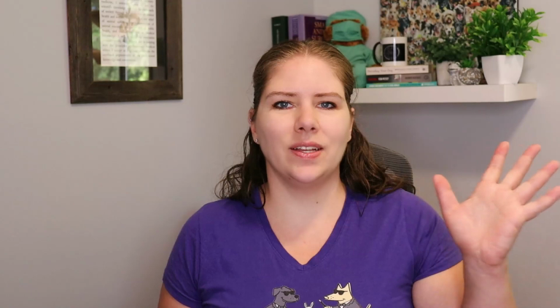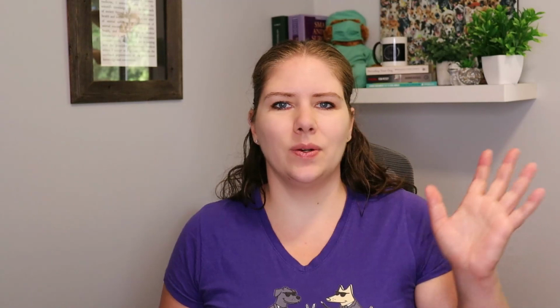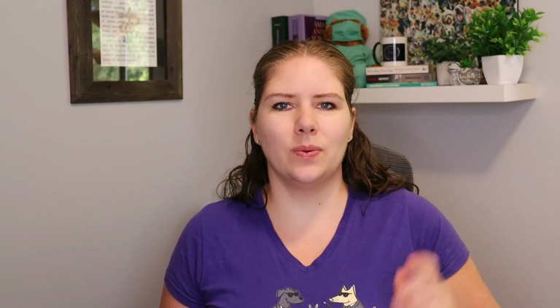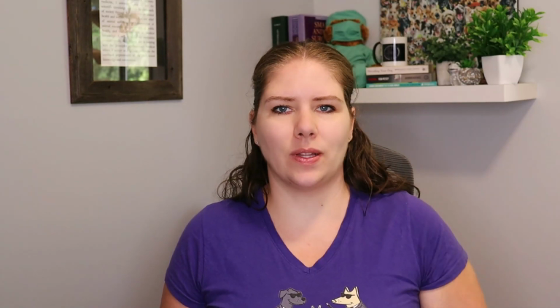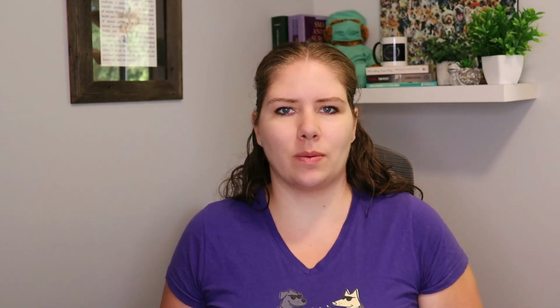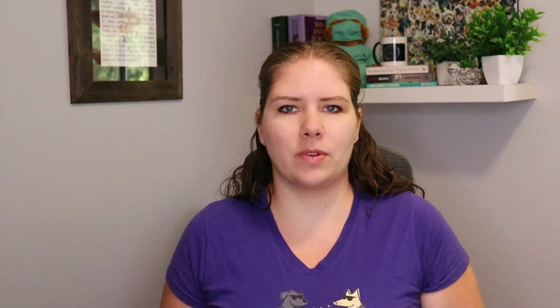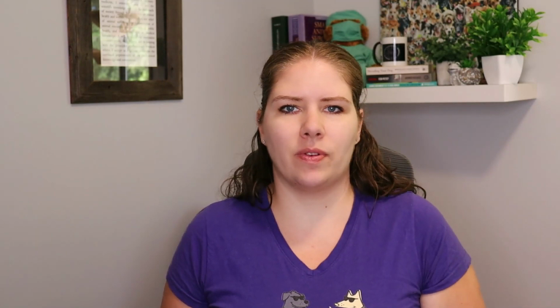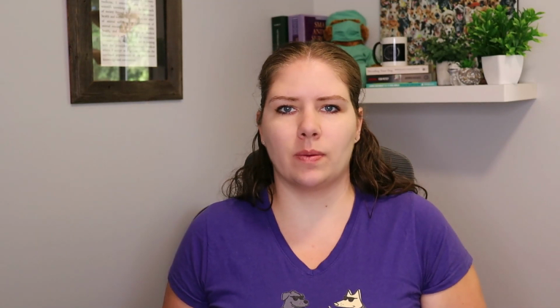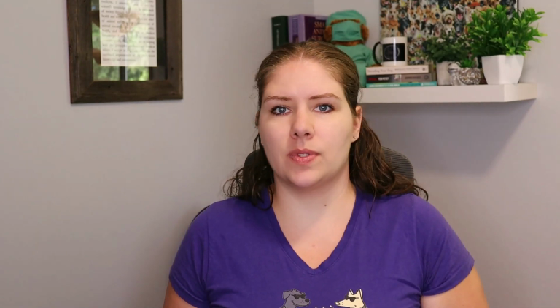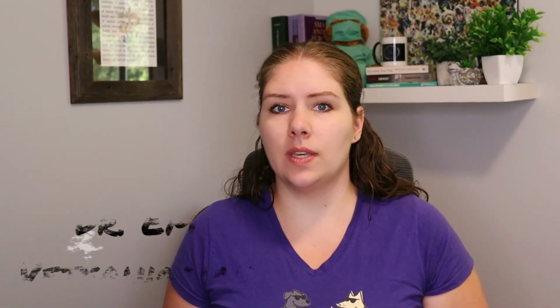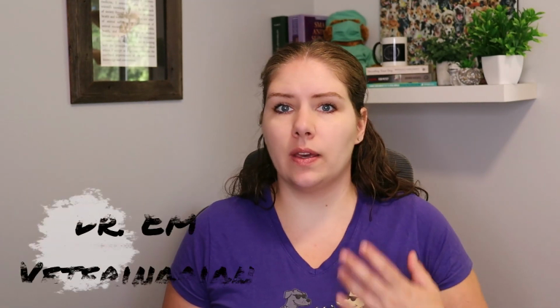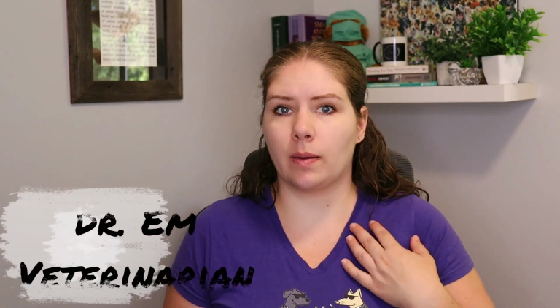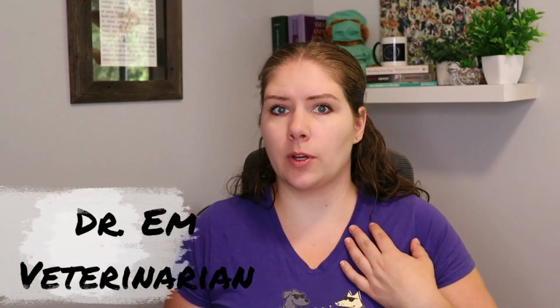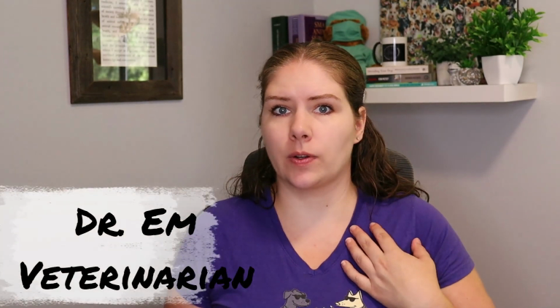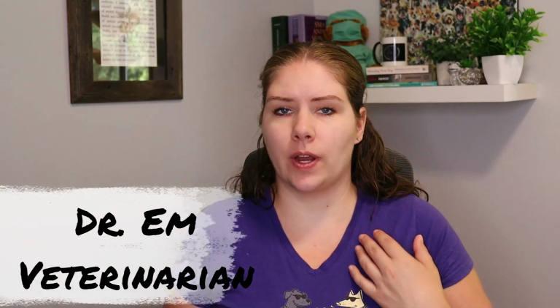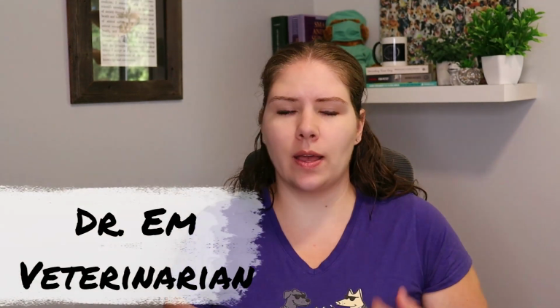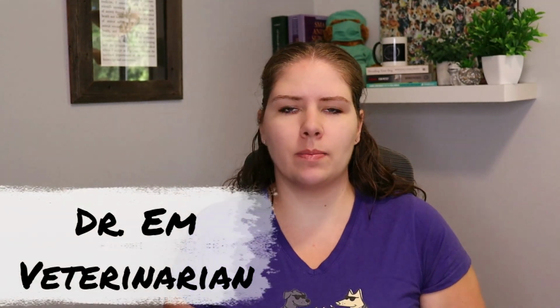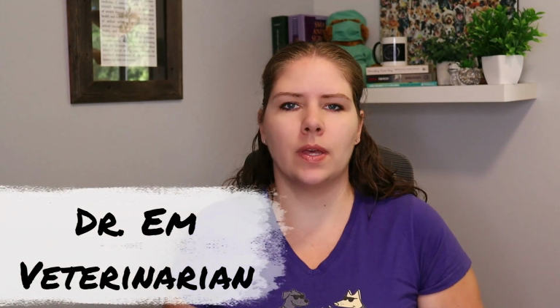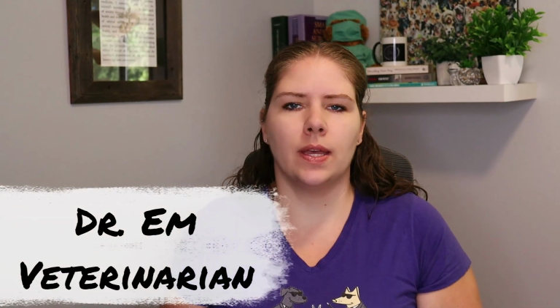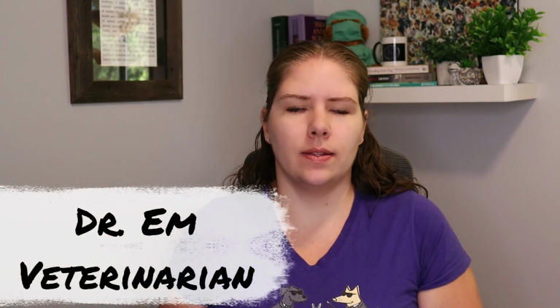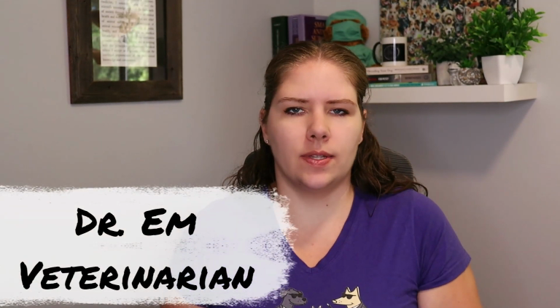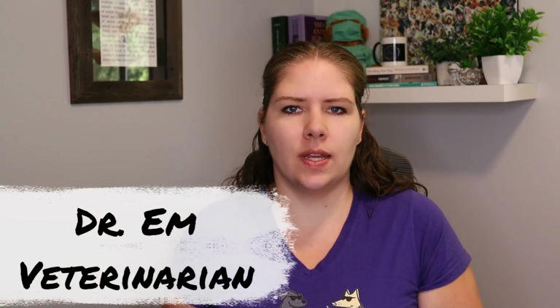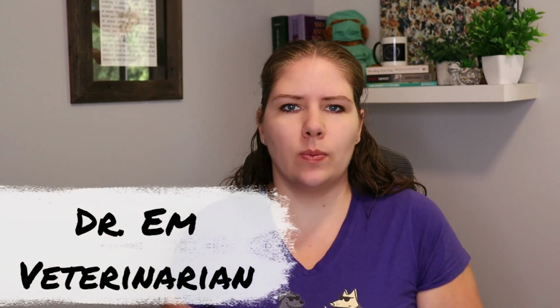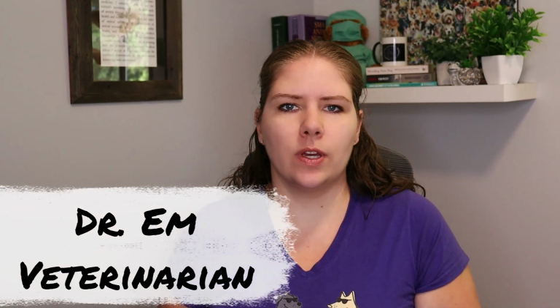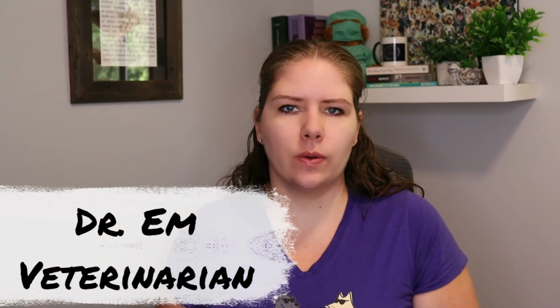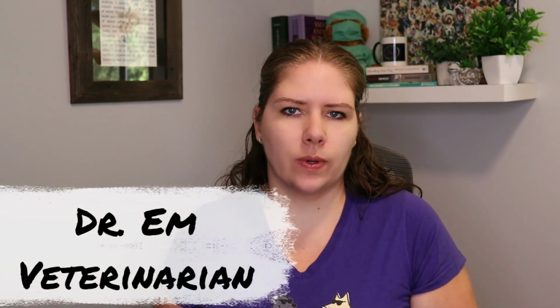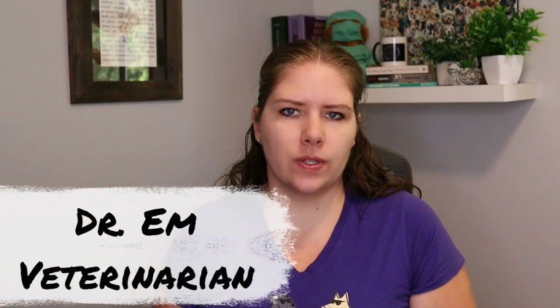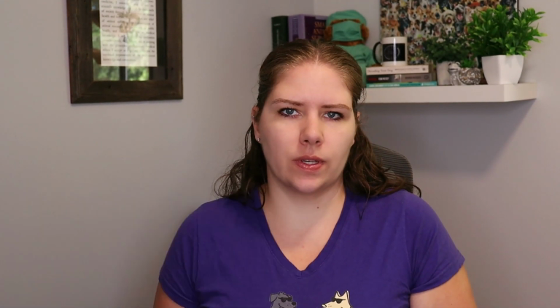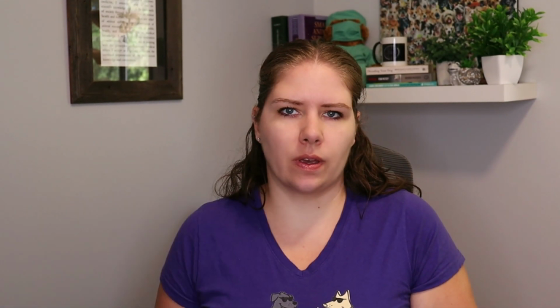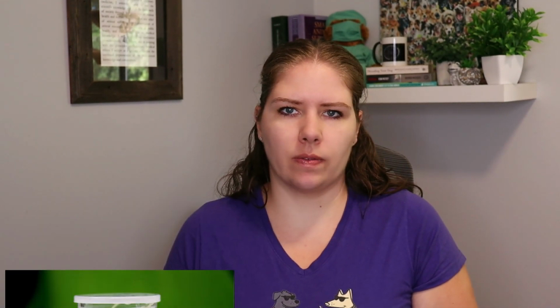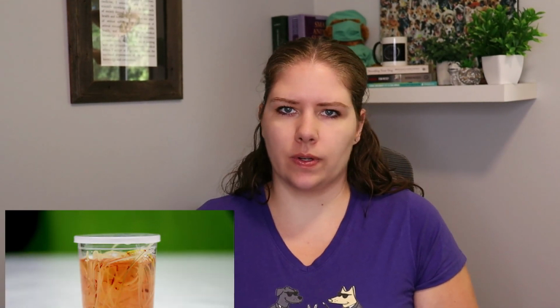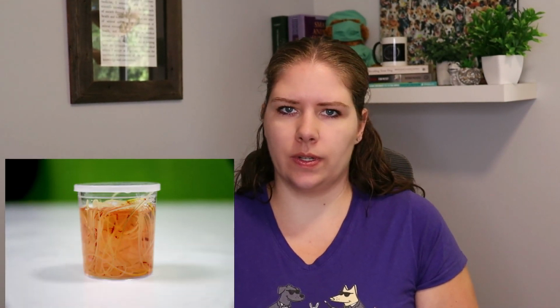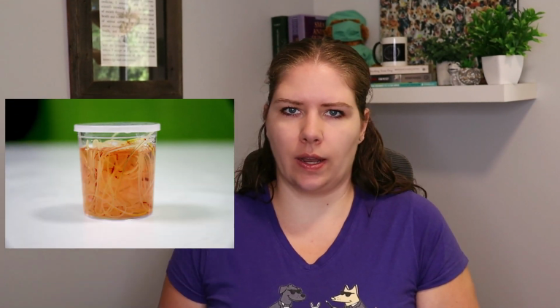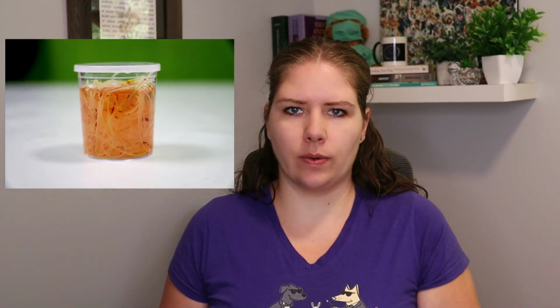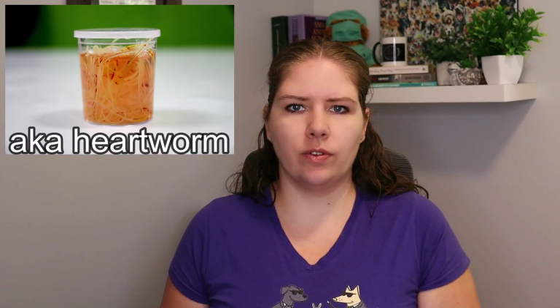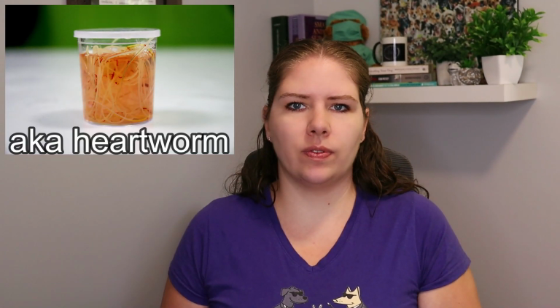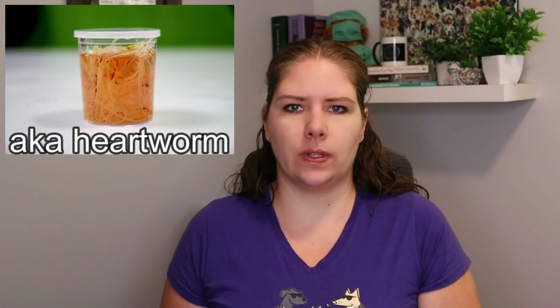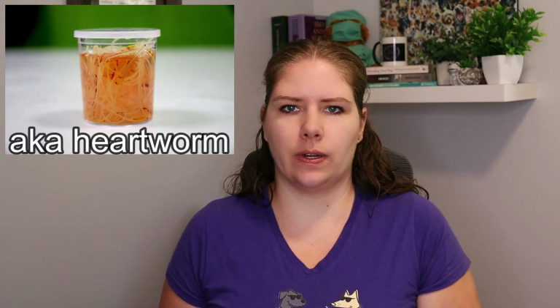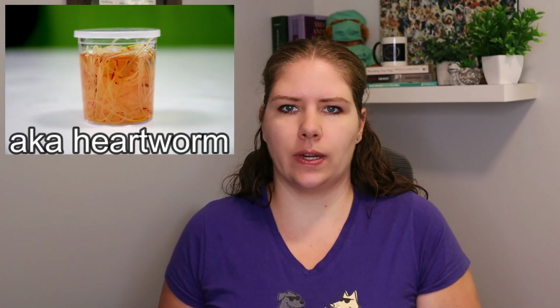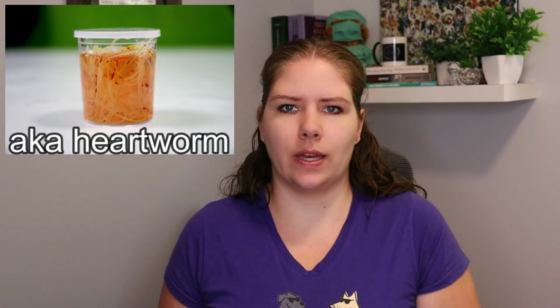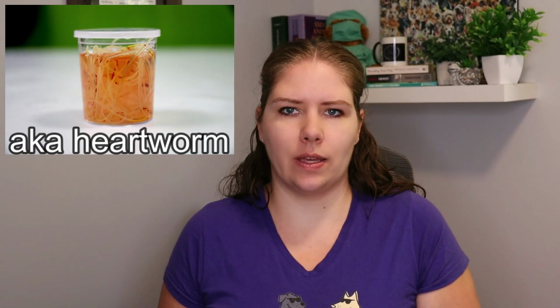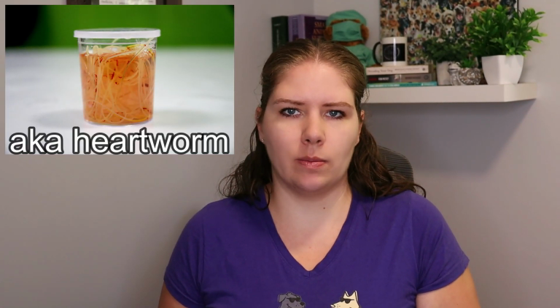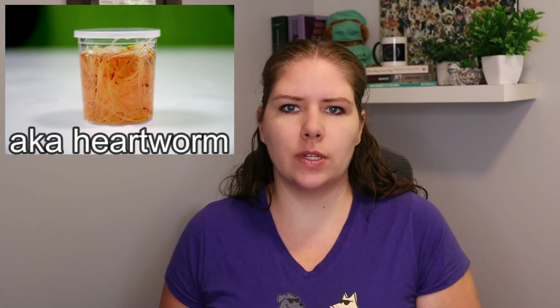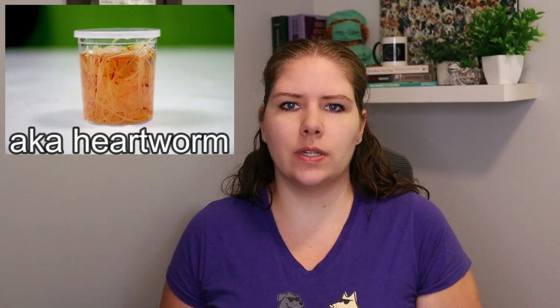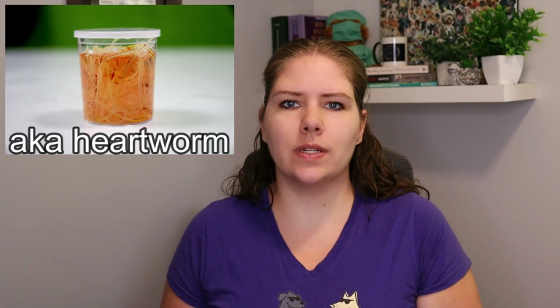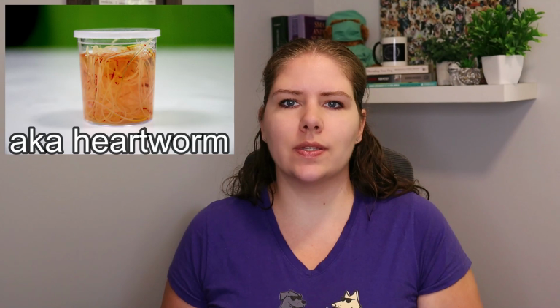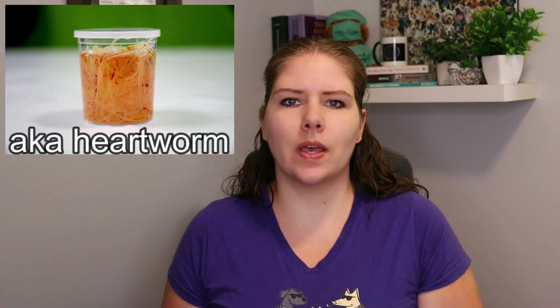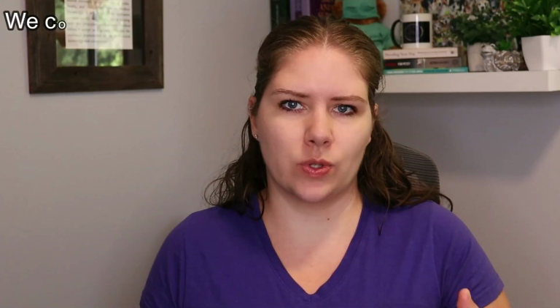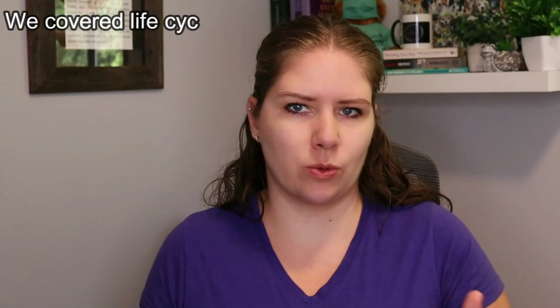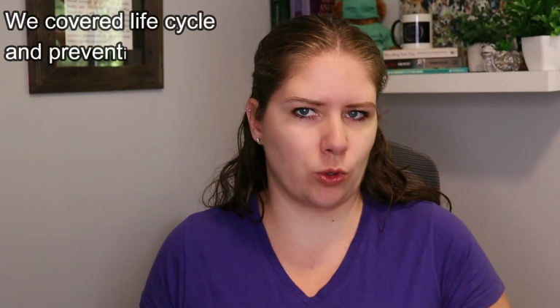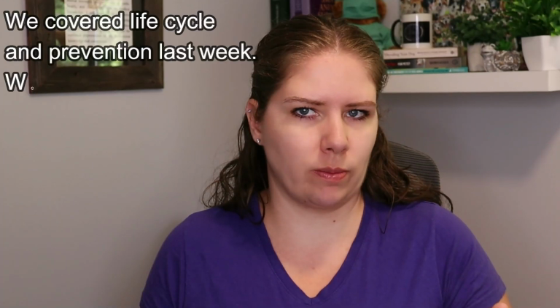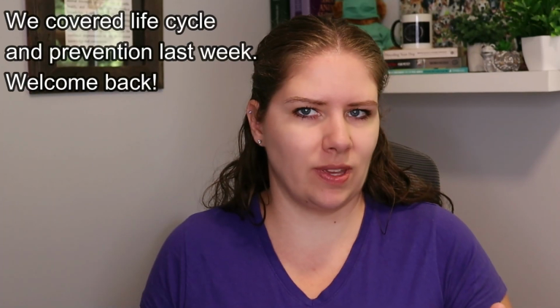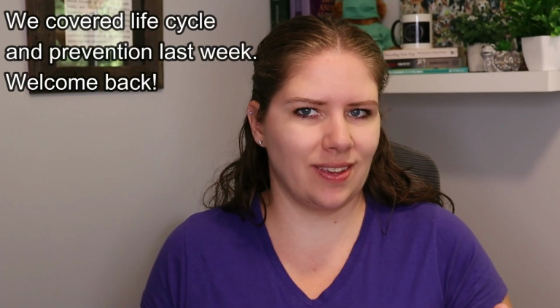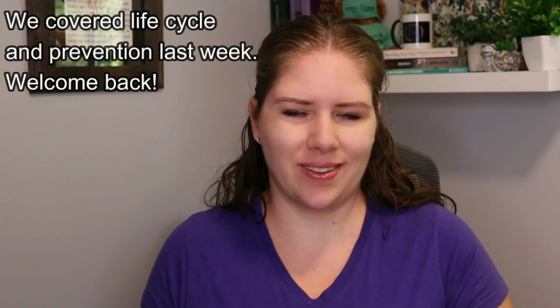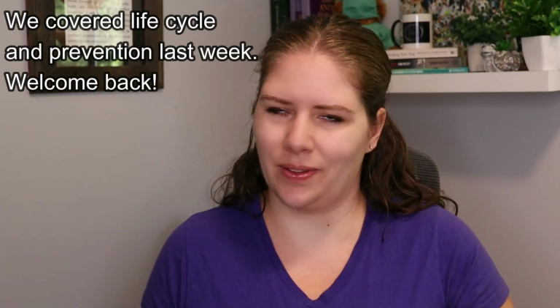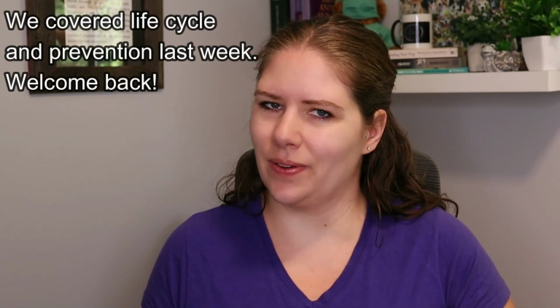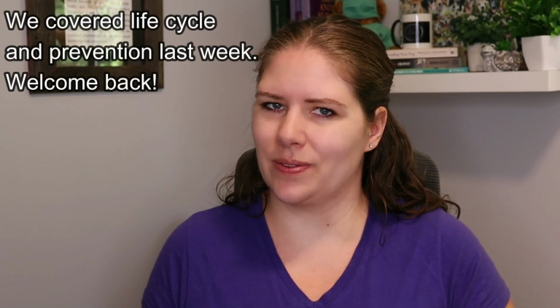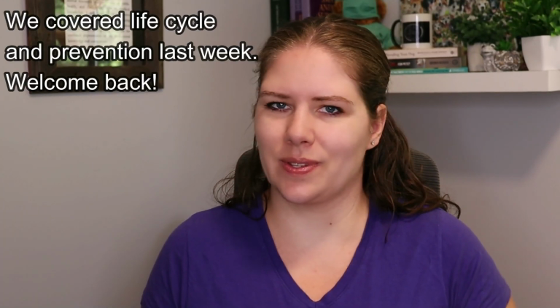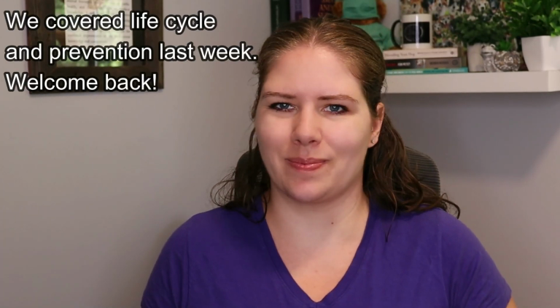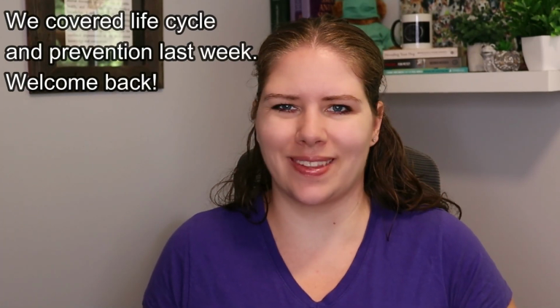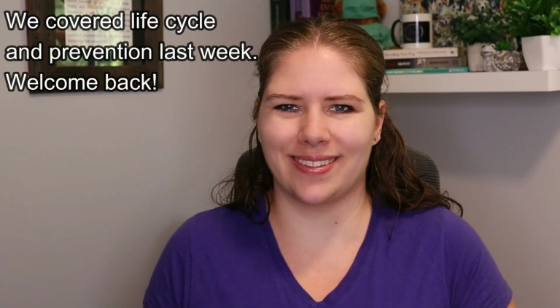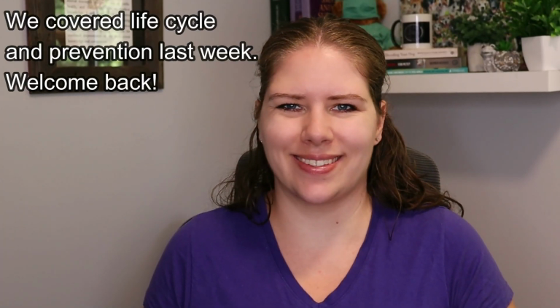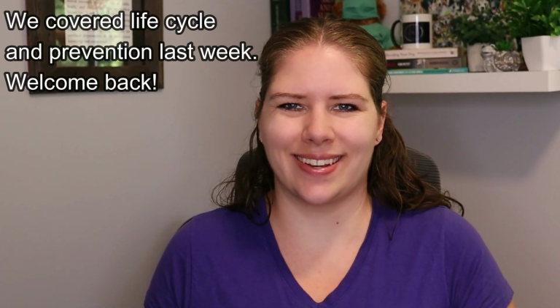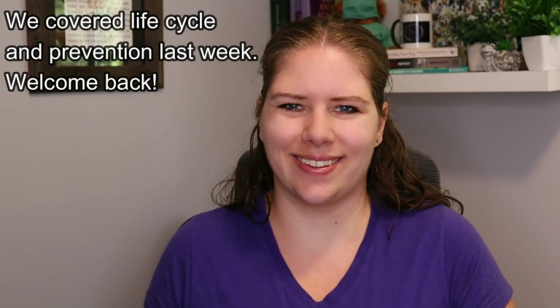Hello, welcome to VMC. I'm Dr. M. Today we are going to cover Dirofilaria immitis, so join me — you'll learn something today.